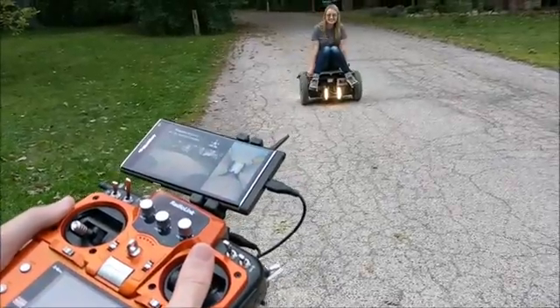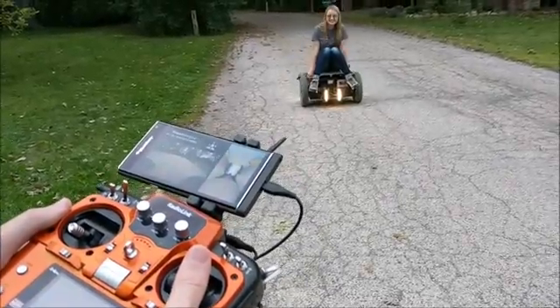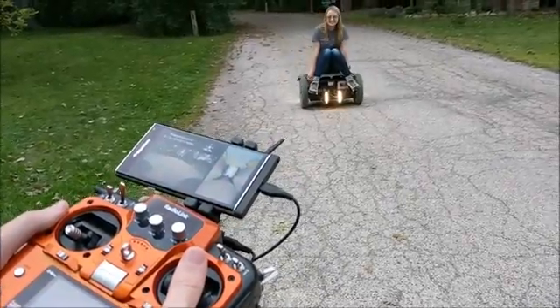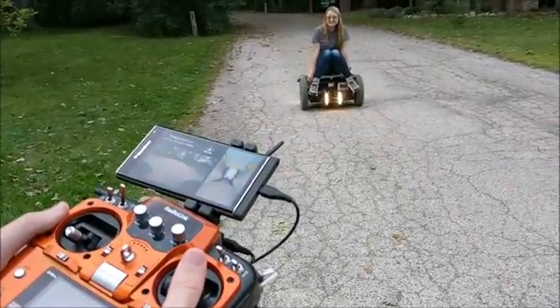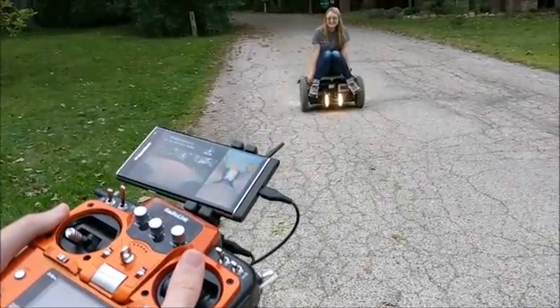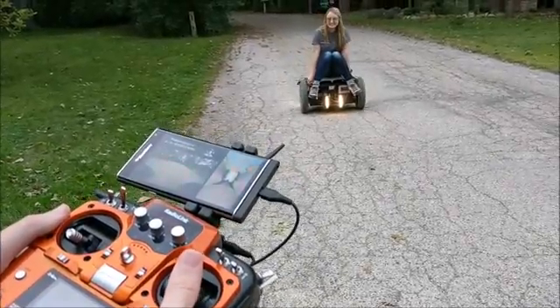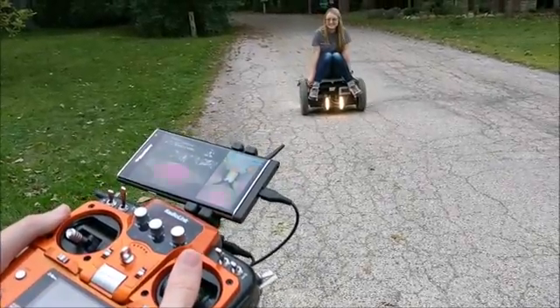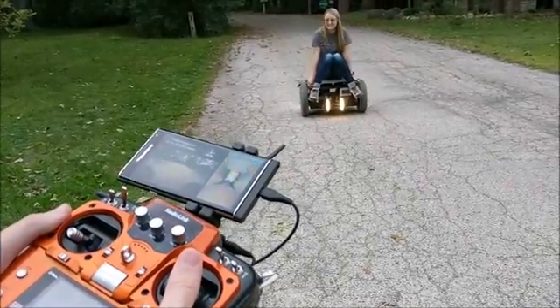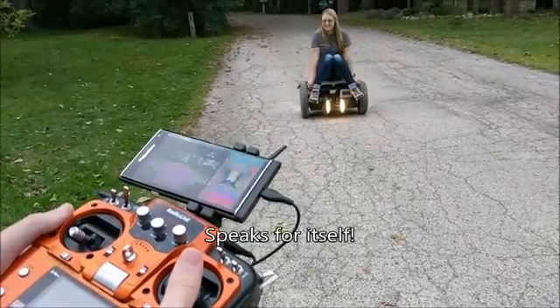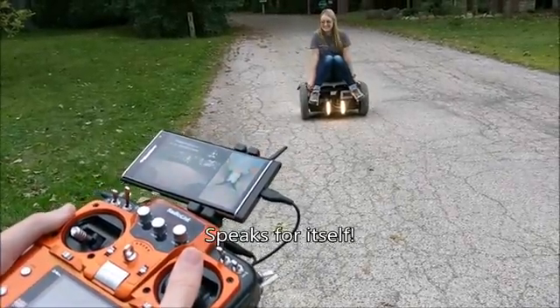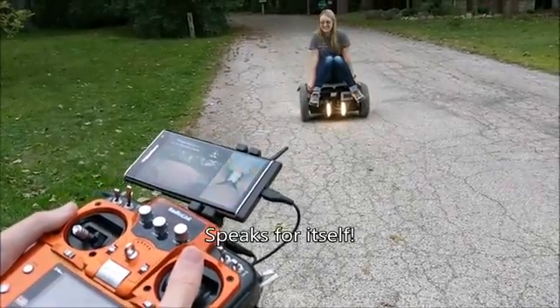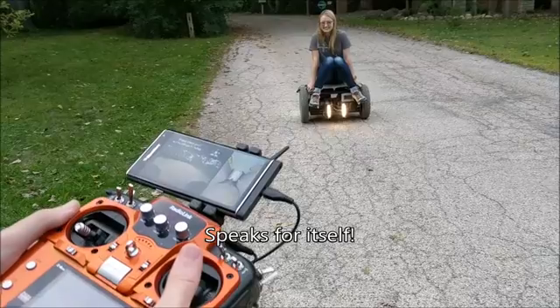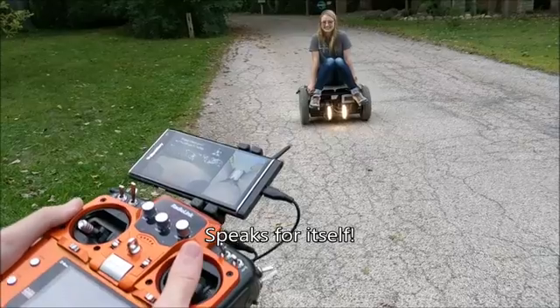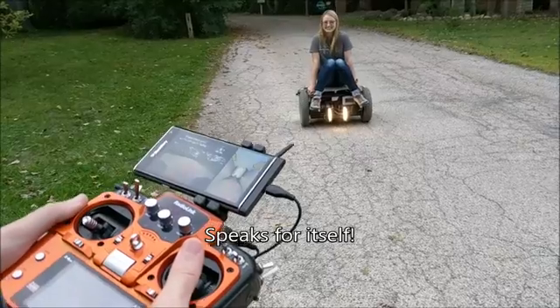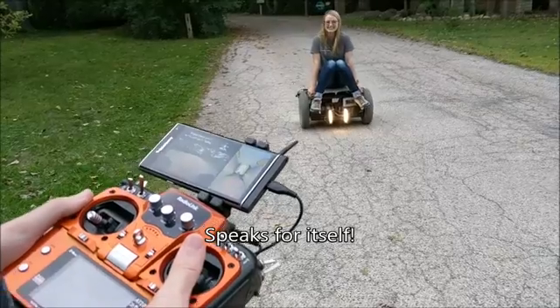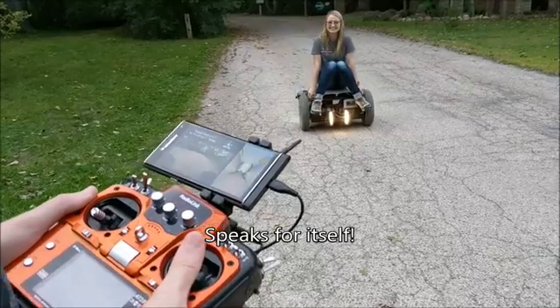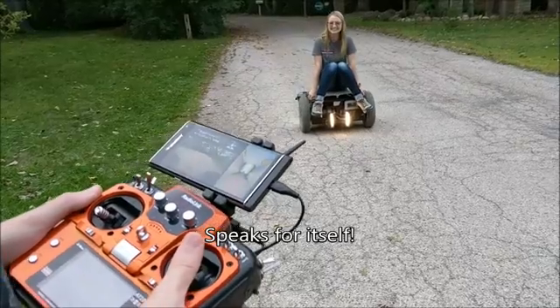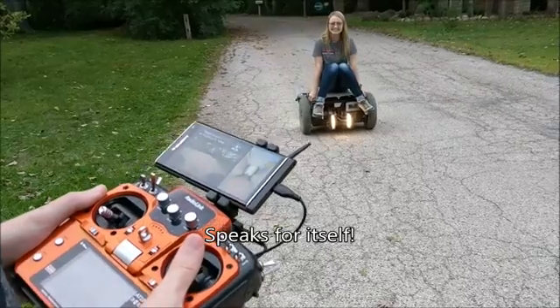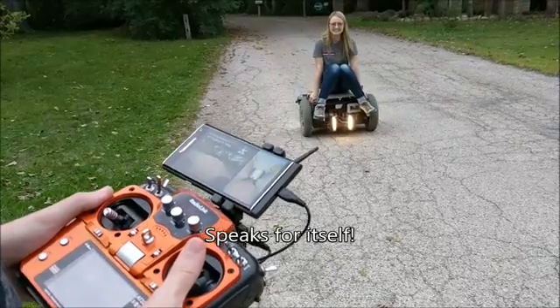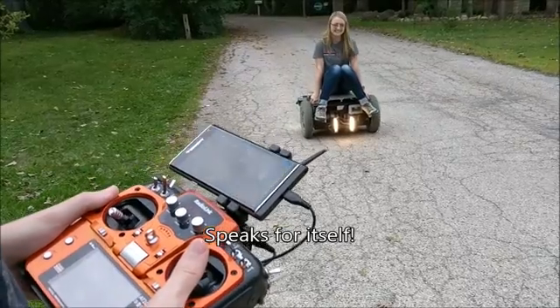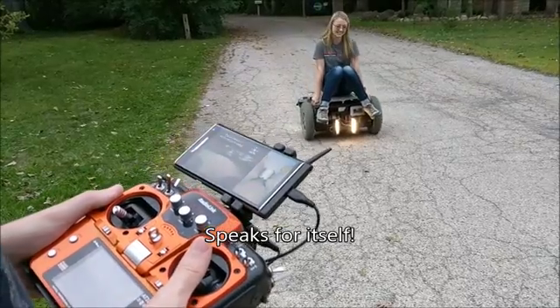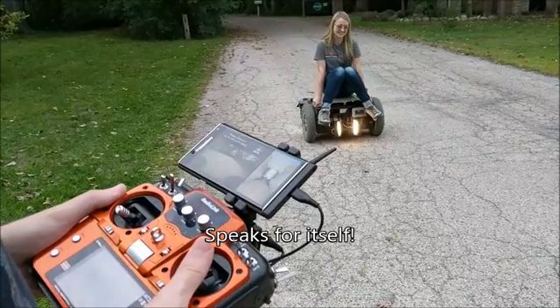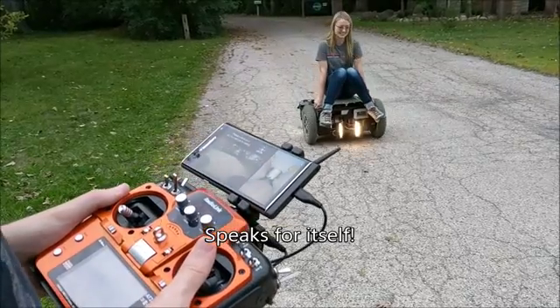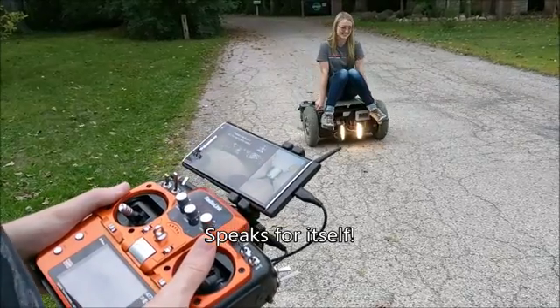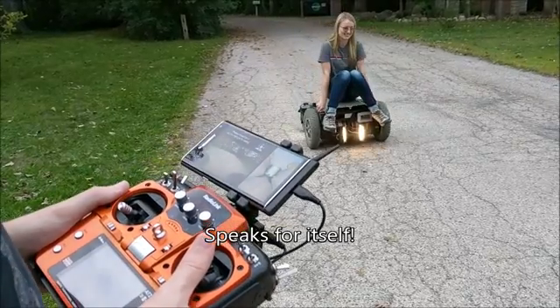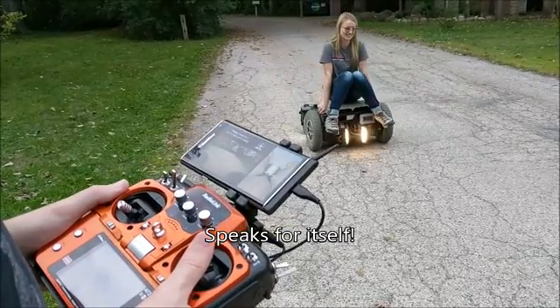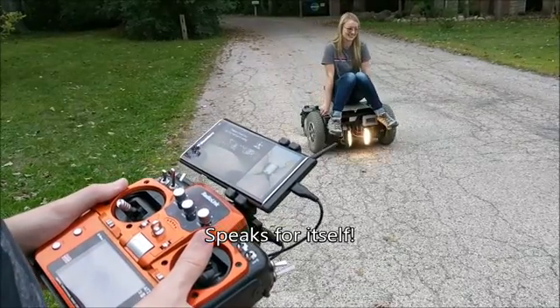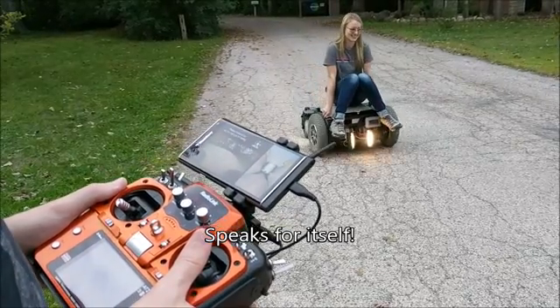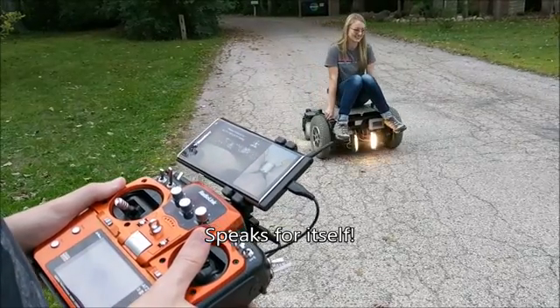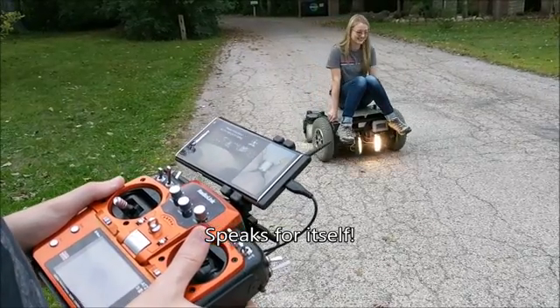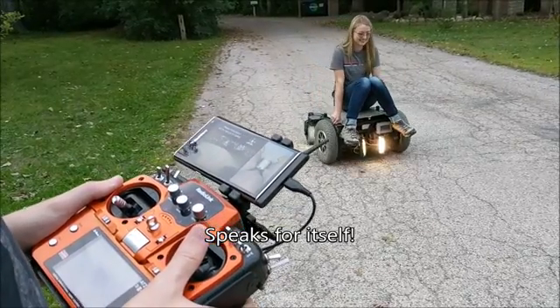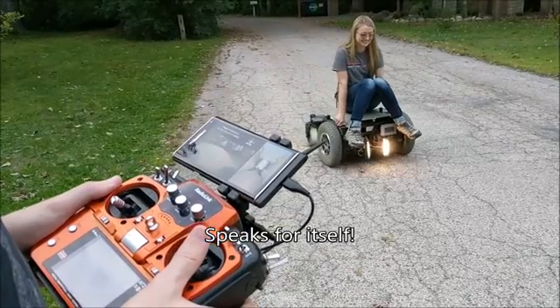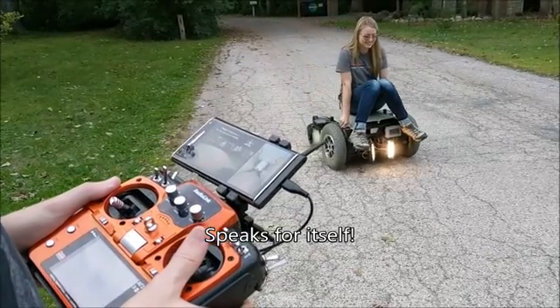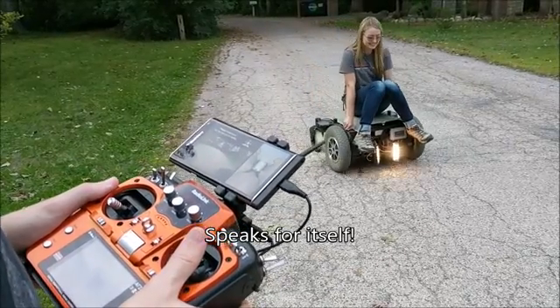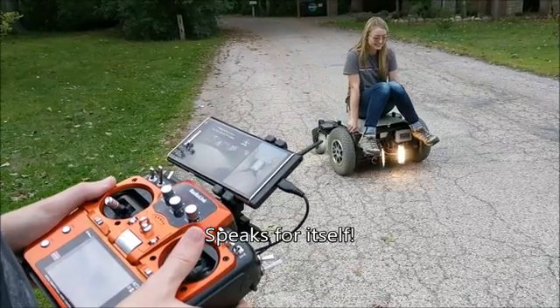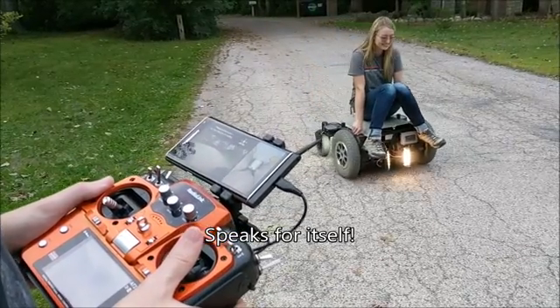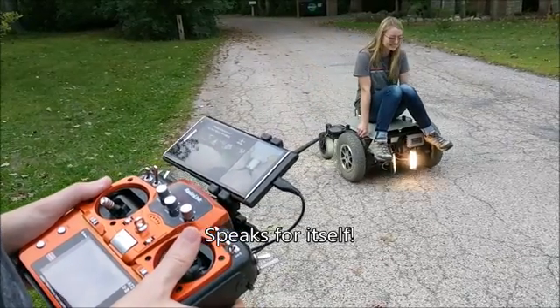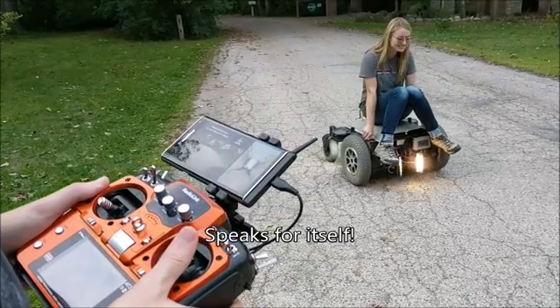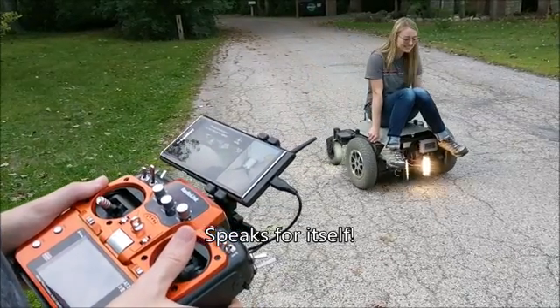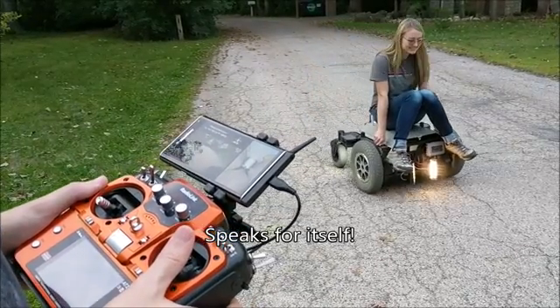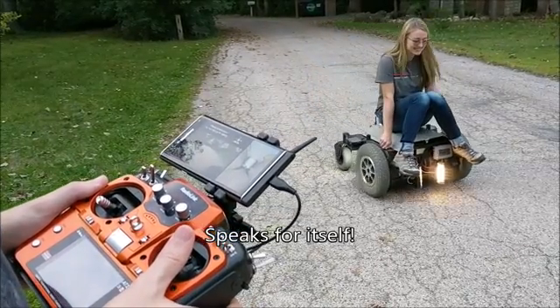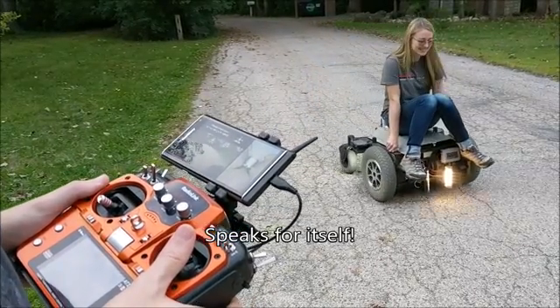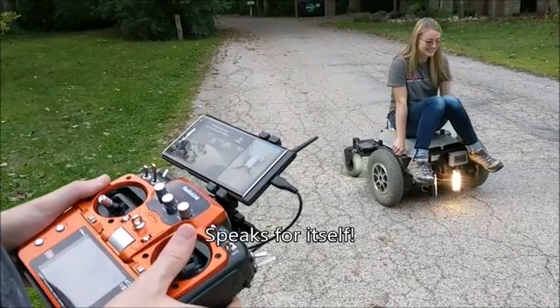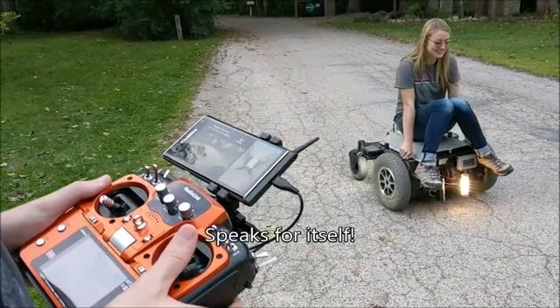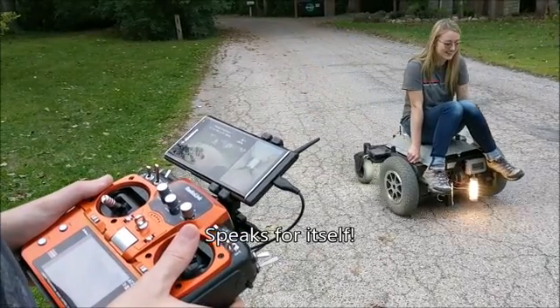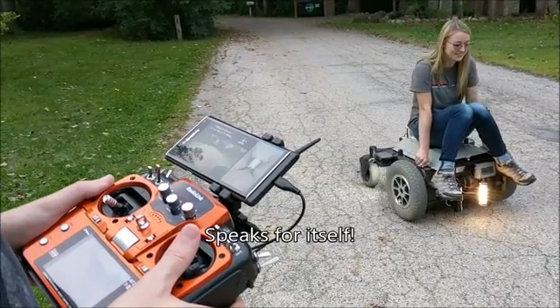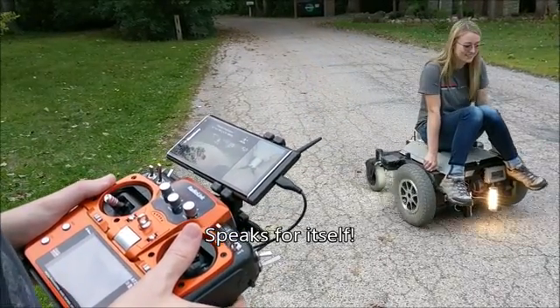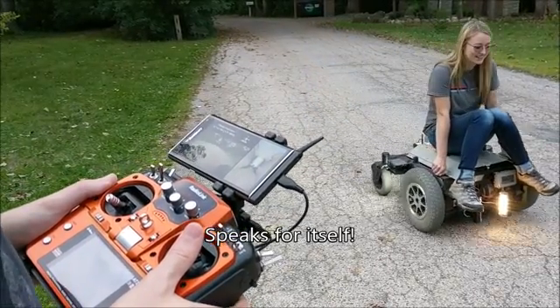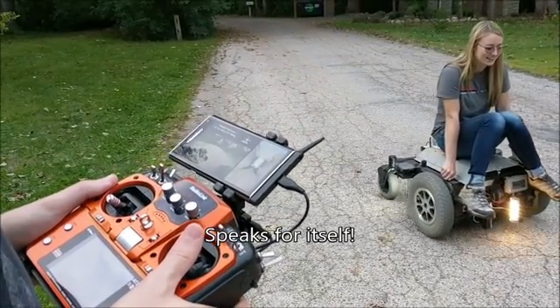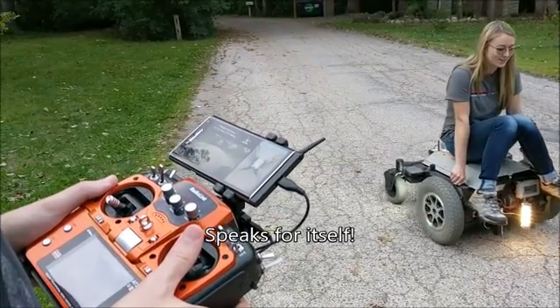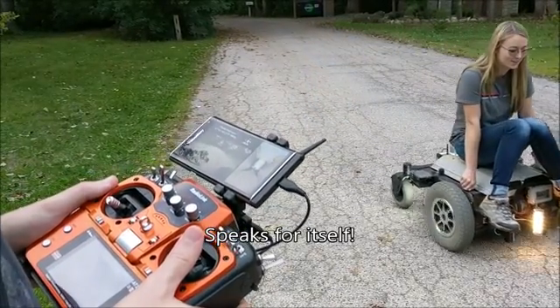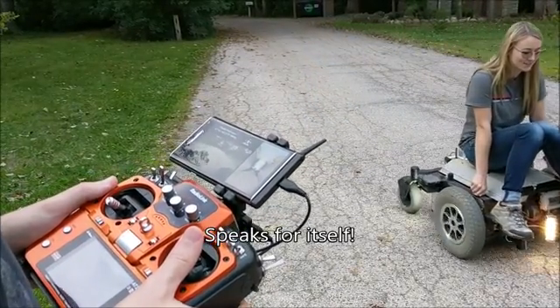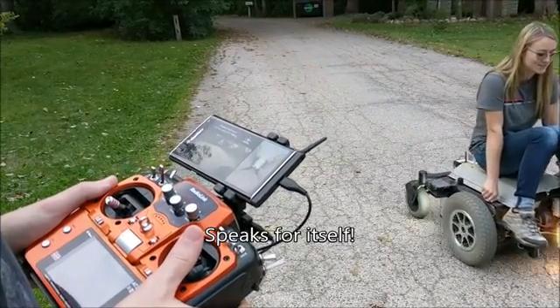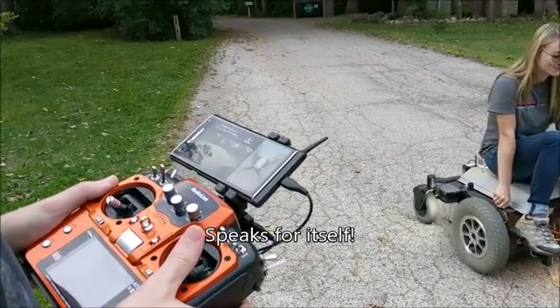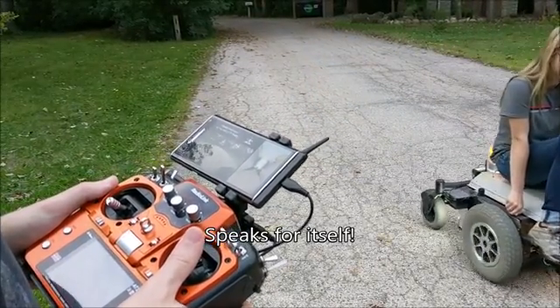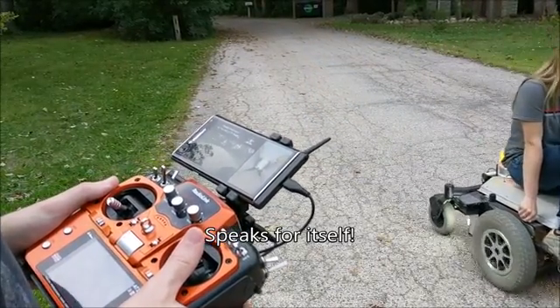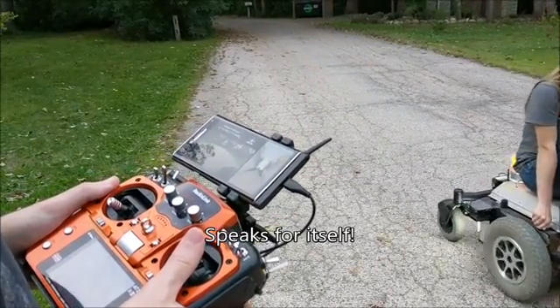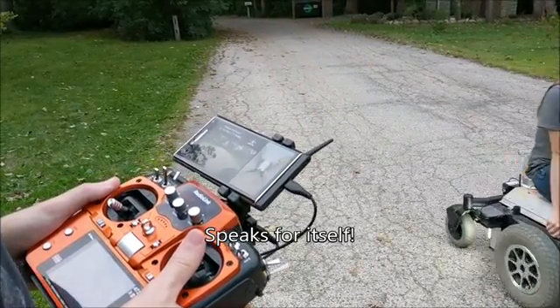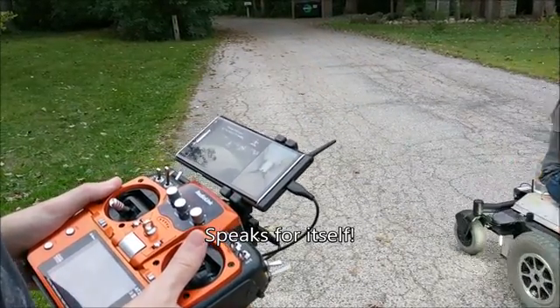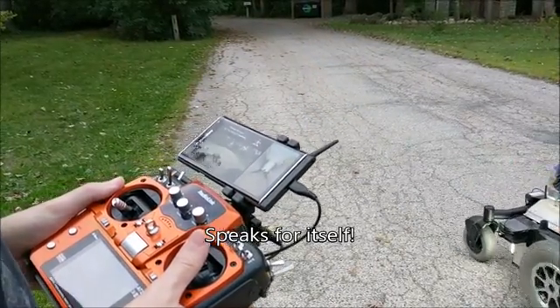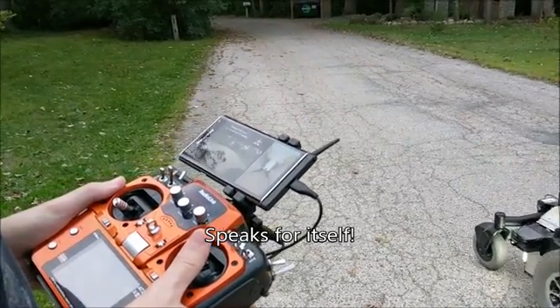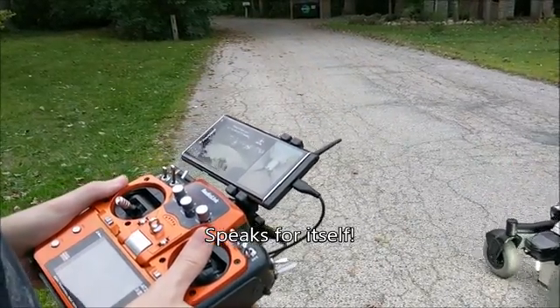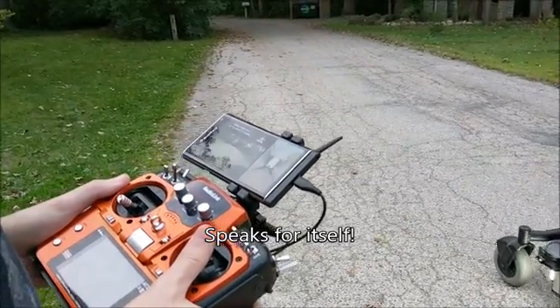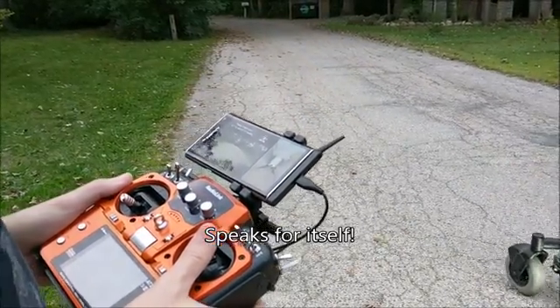I'm actually enjoying this quite a lot. This is like everything I hoped it would be.